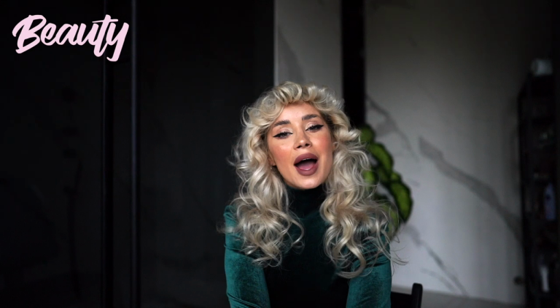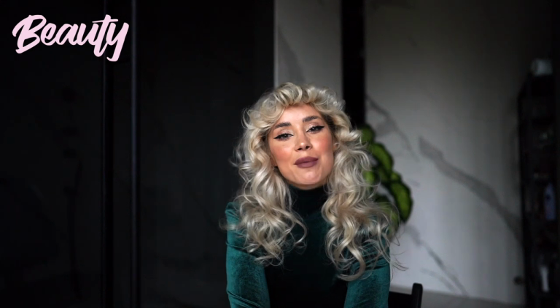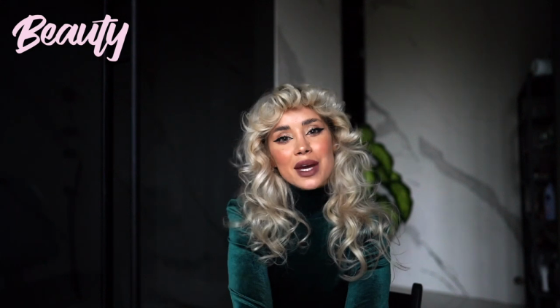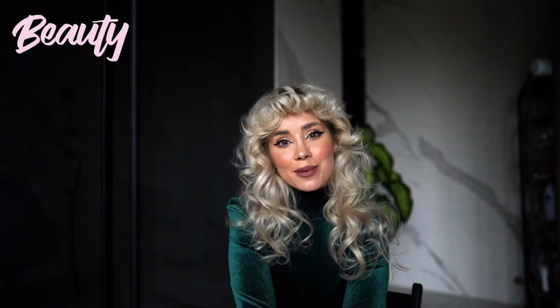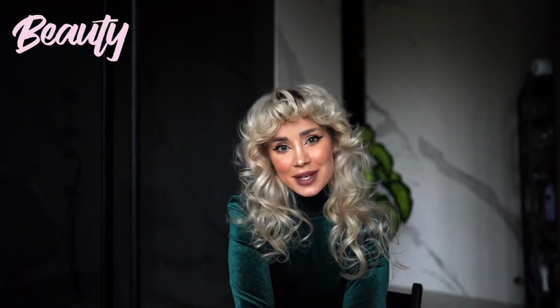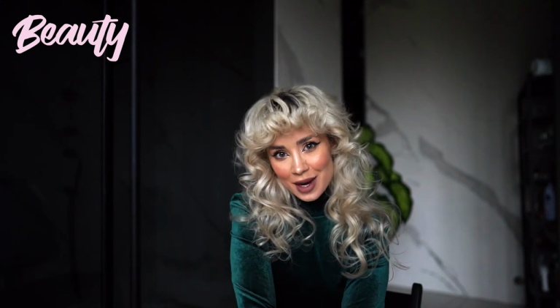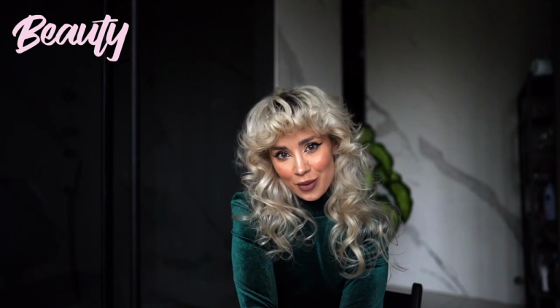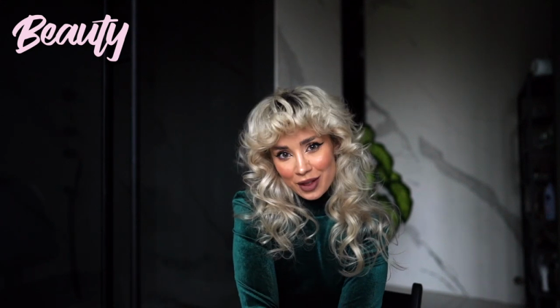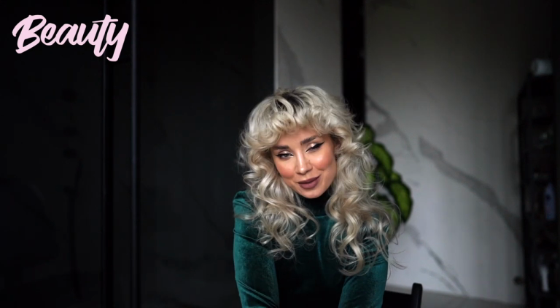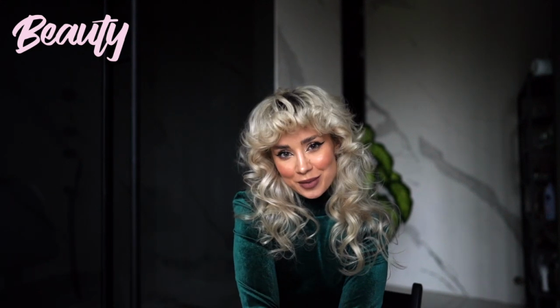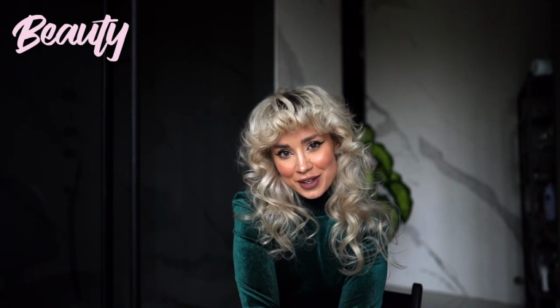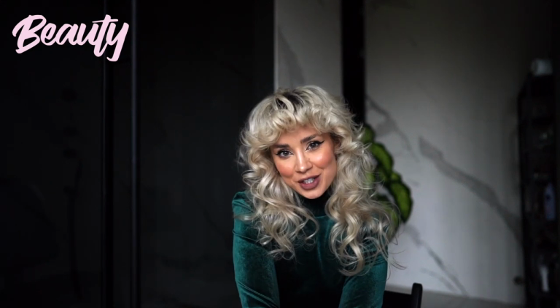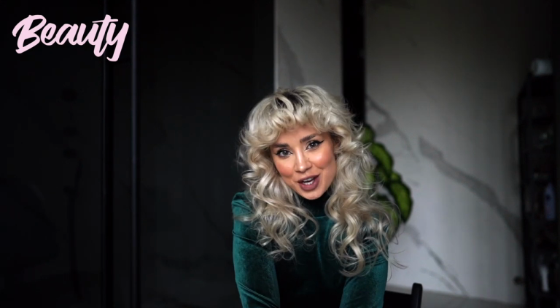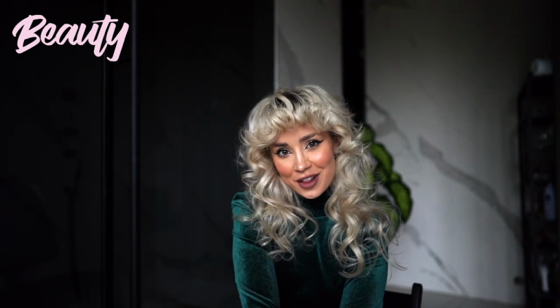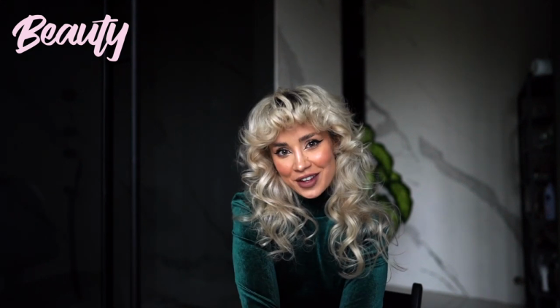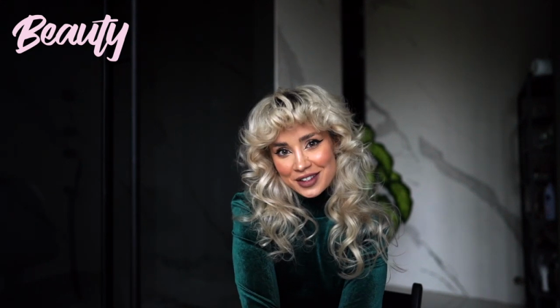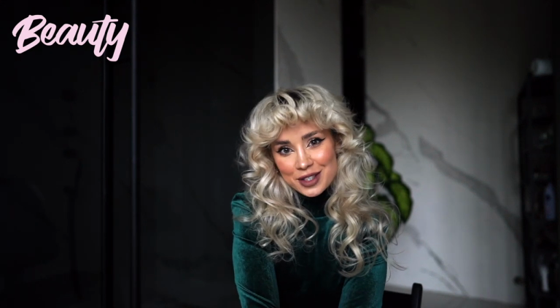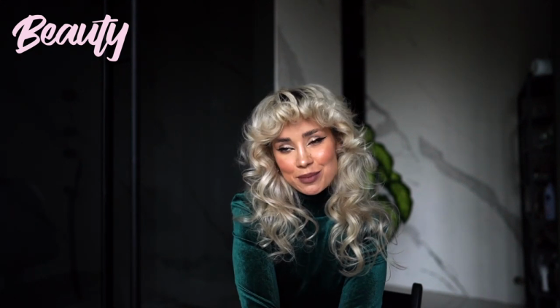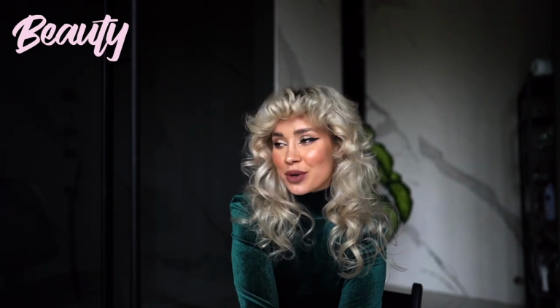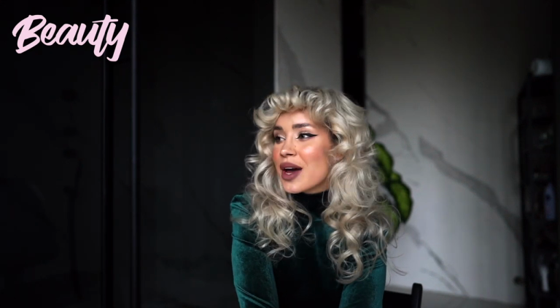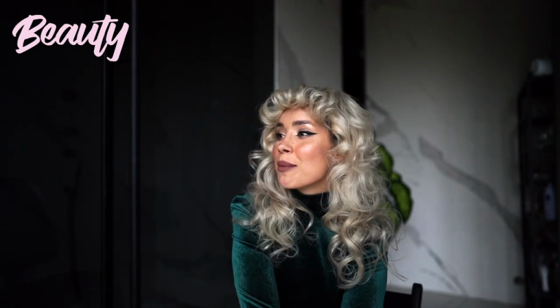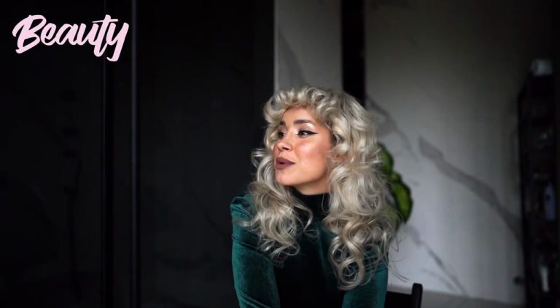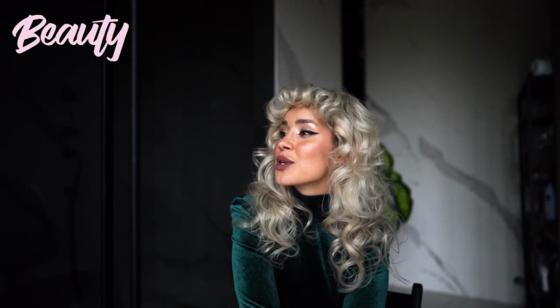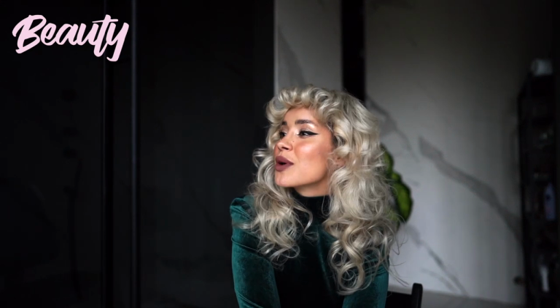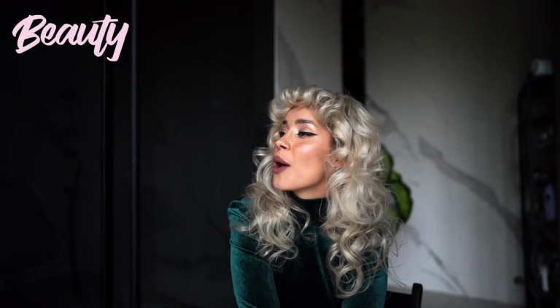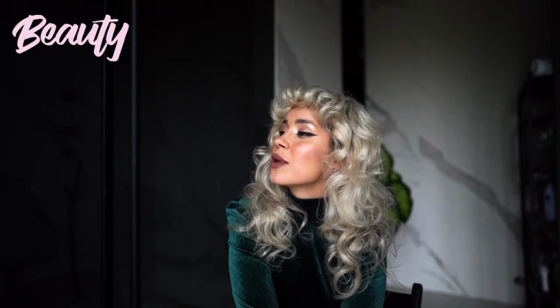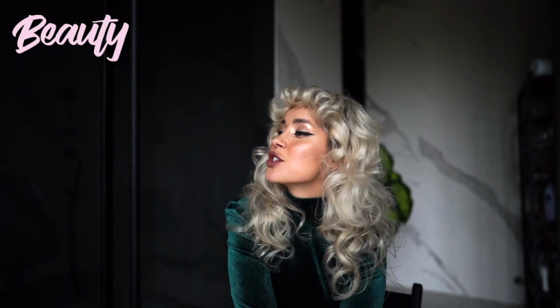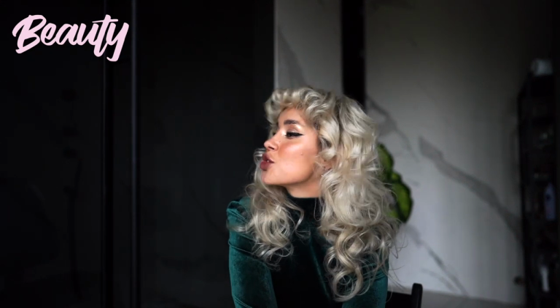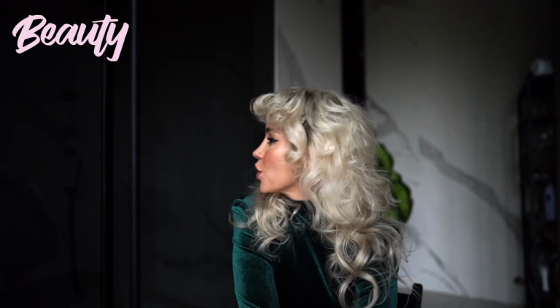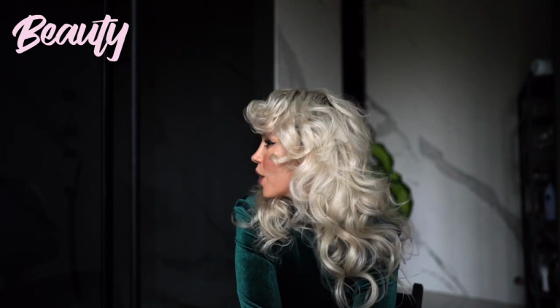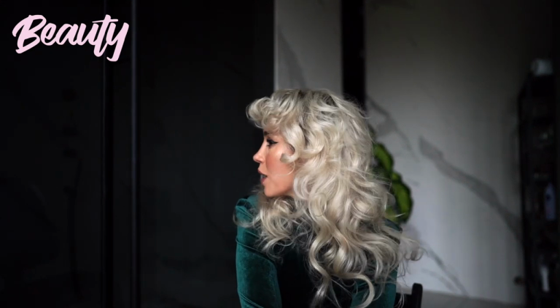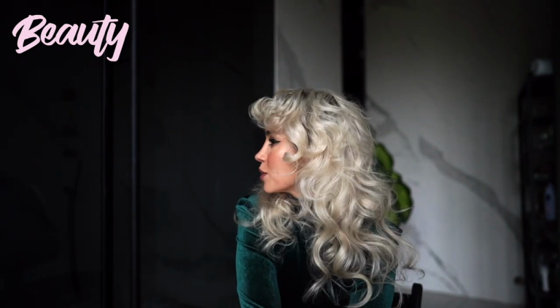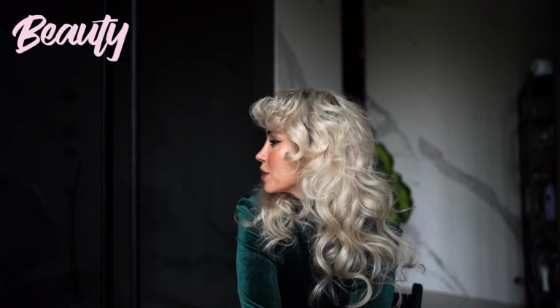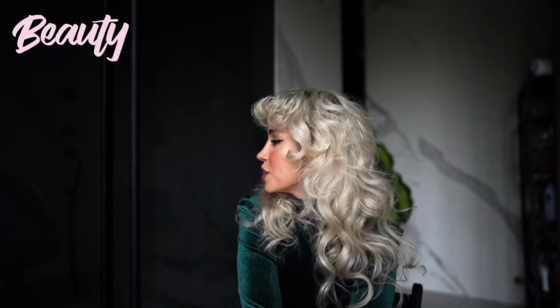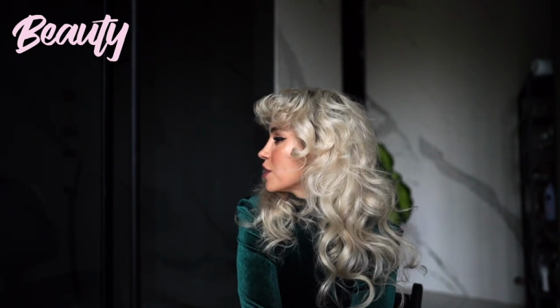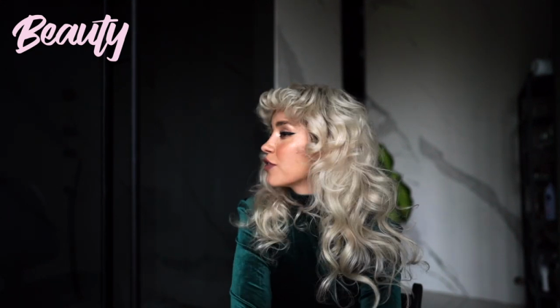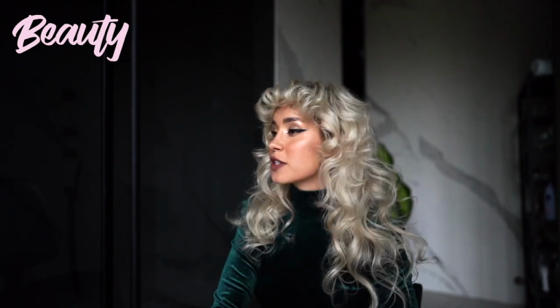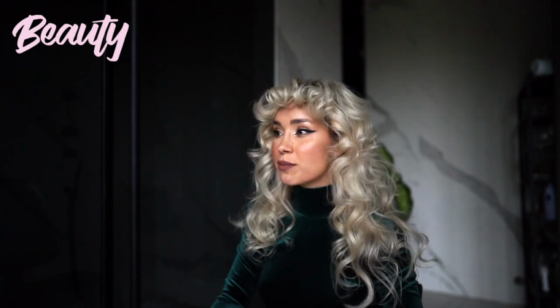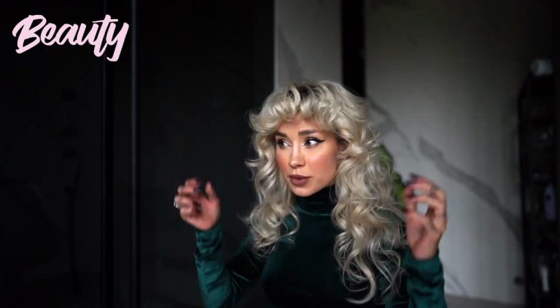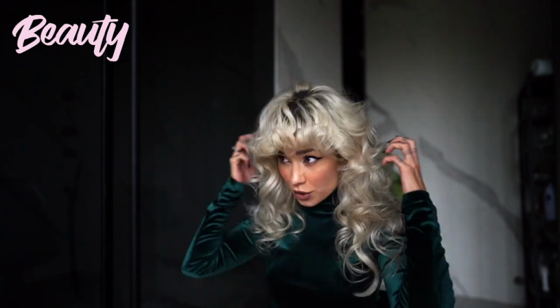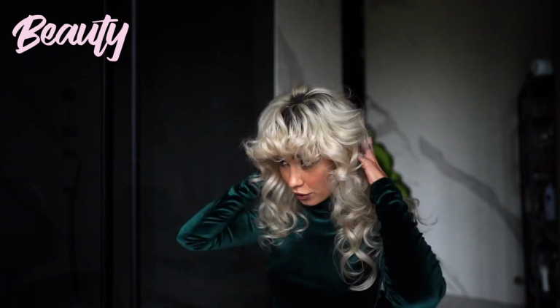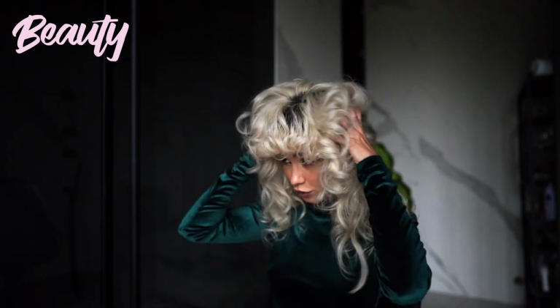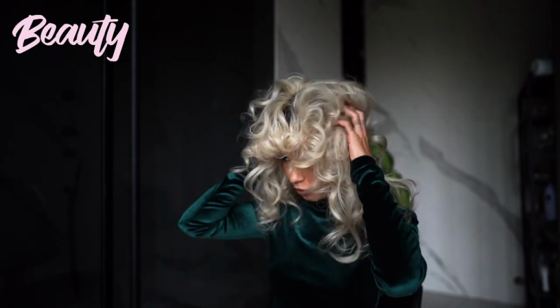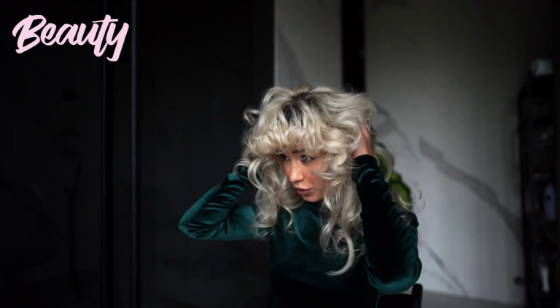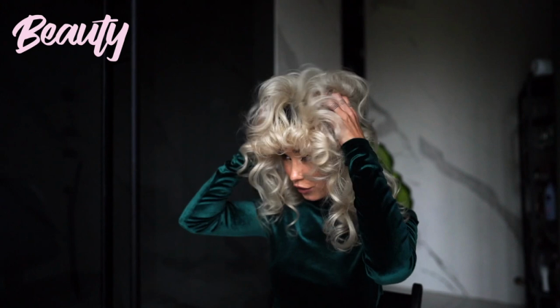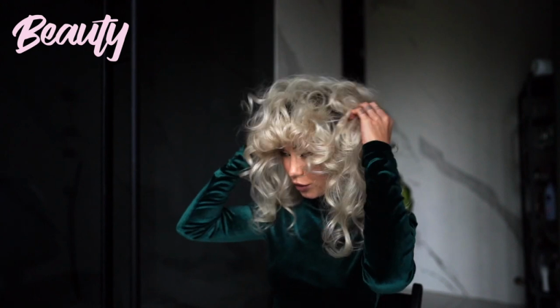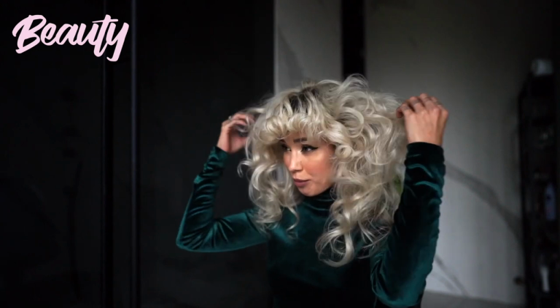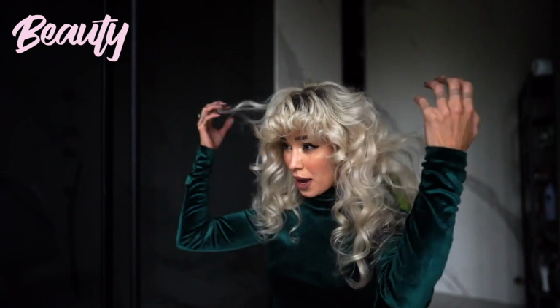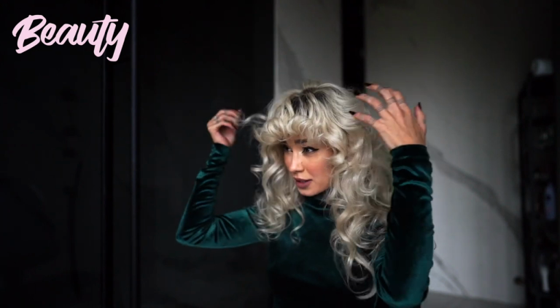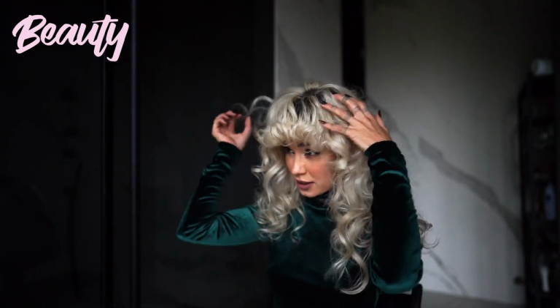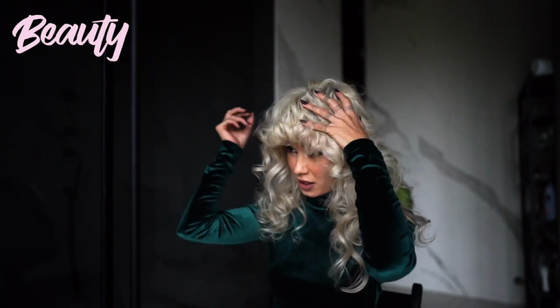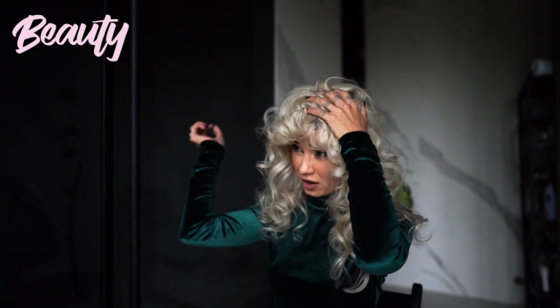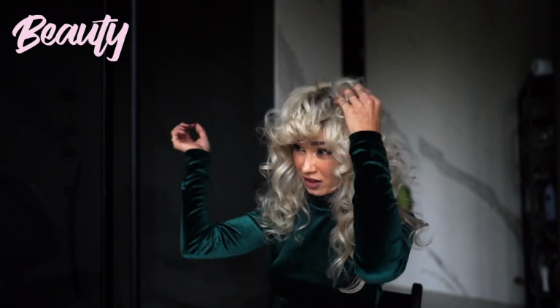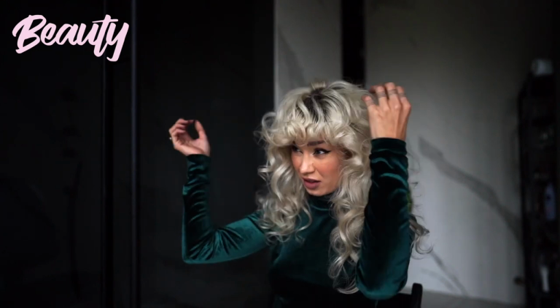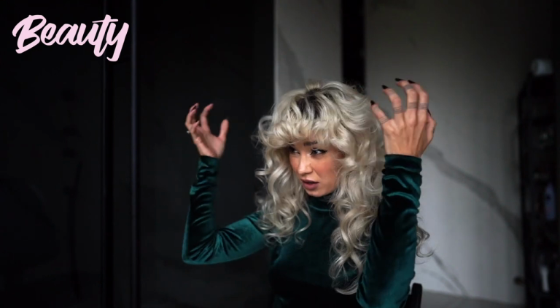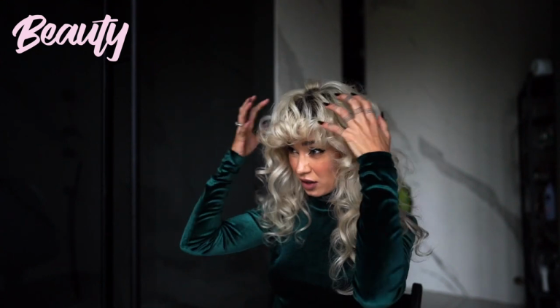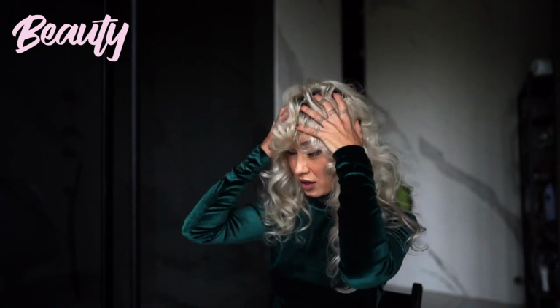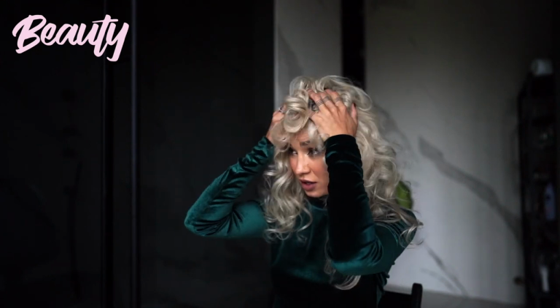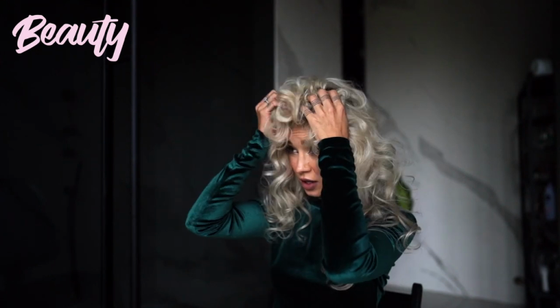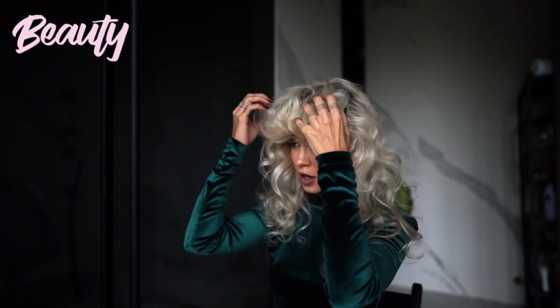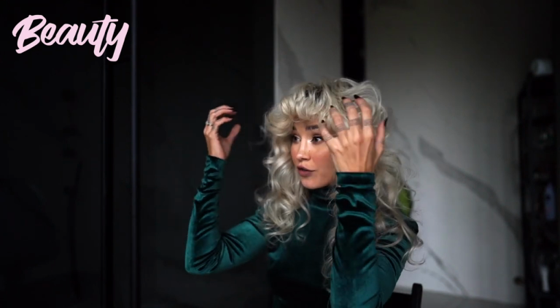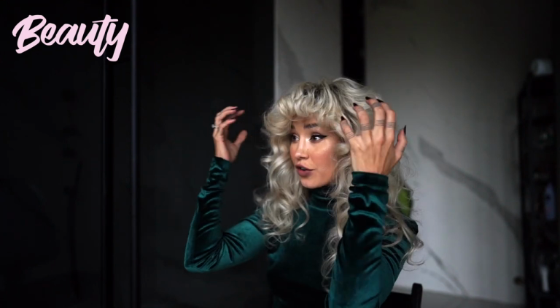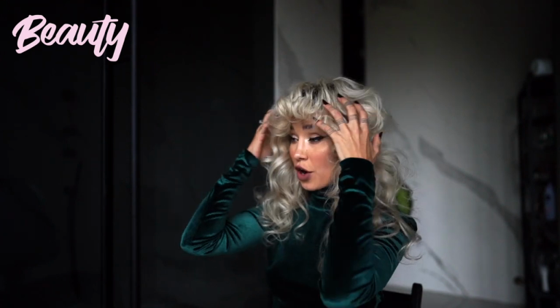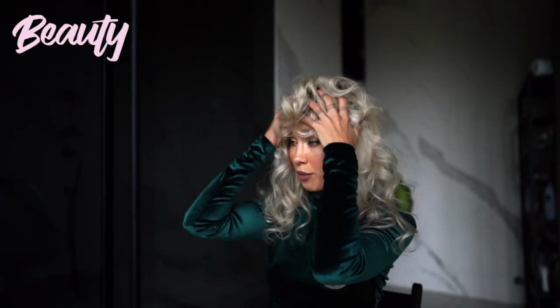Hi babes and welcome to my channel. In this video episode I will show you how to achieve this beautiful, messy, curly look.